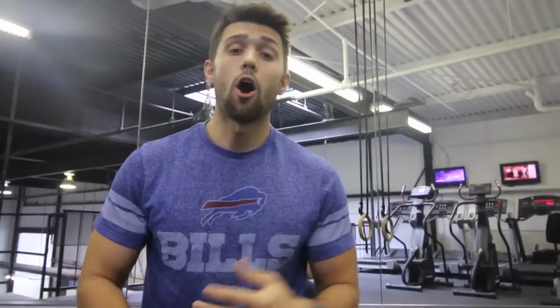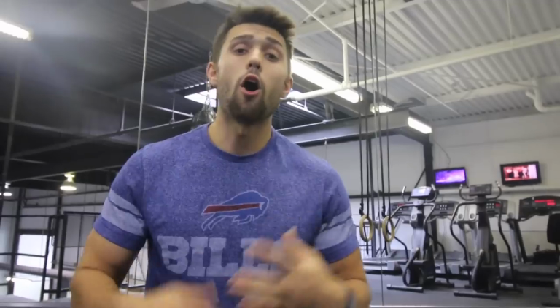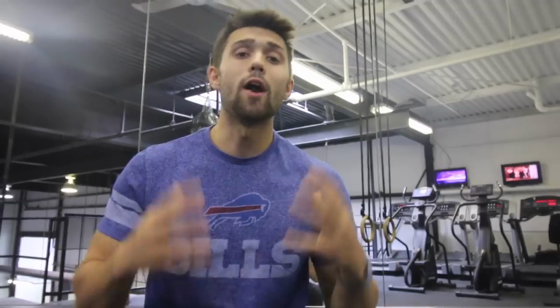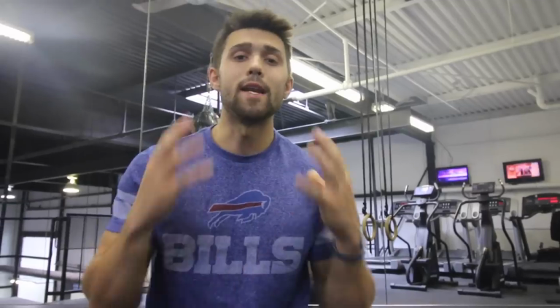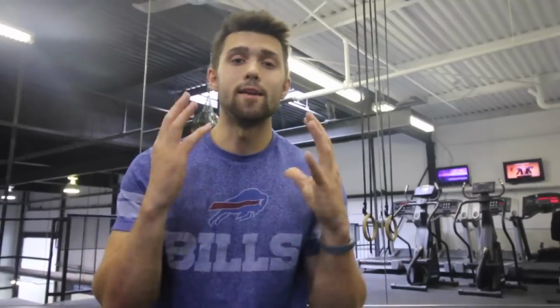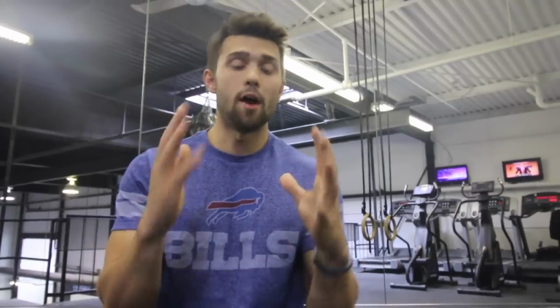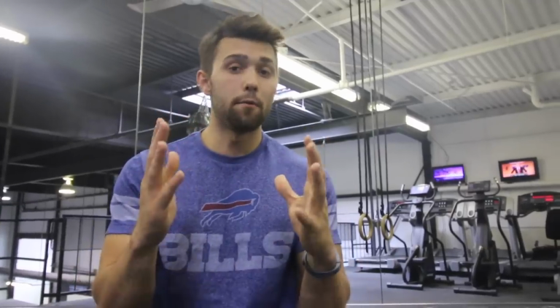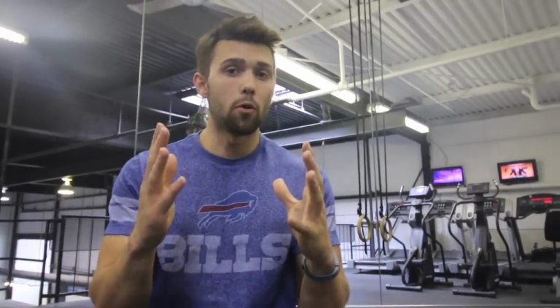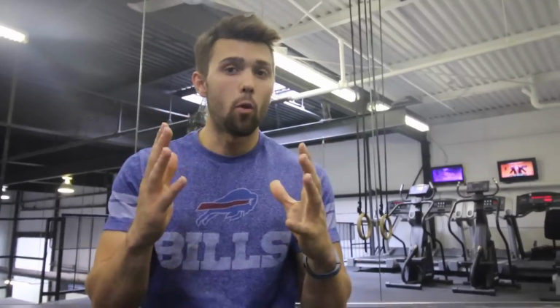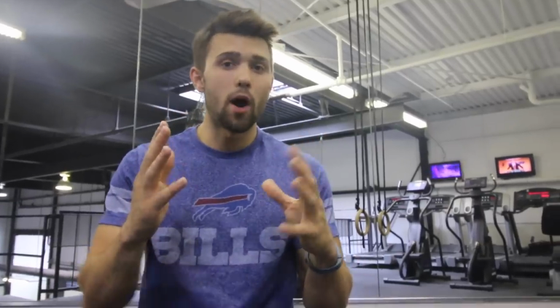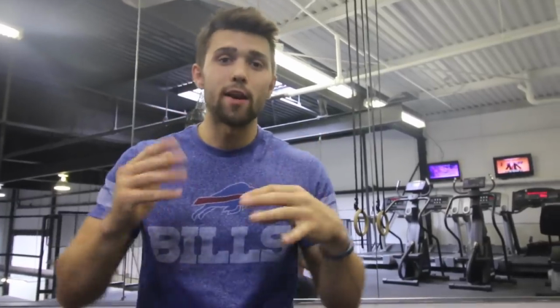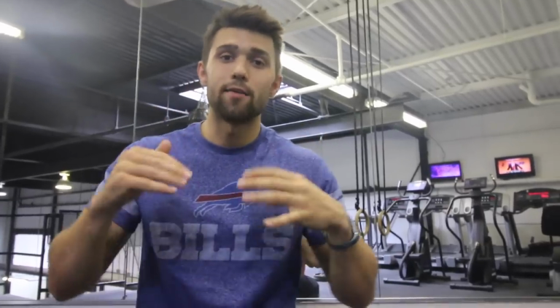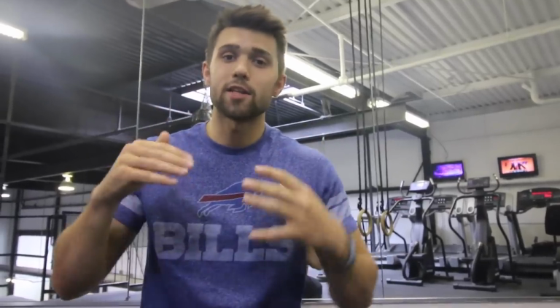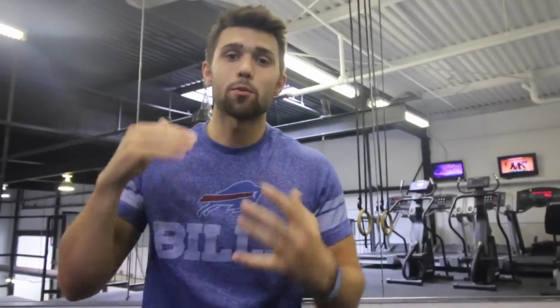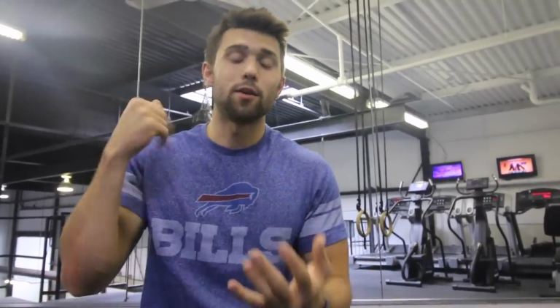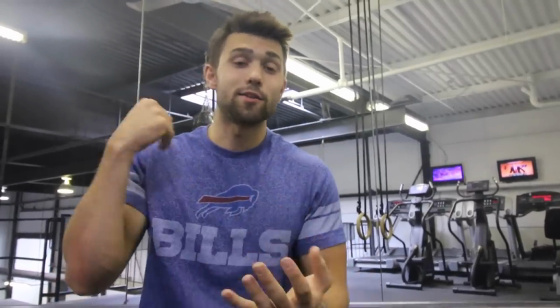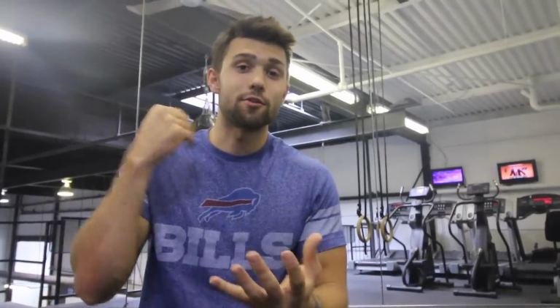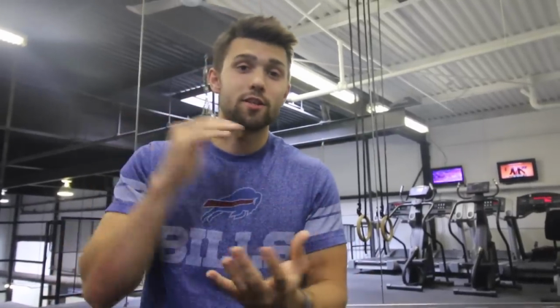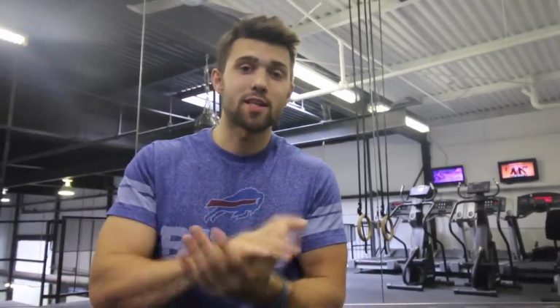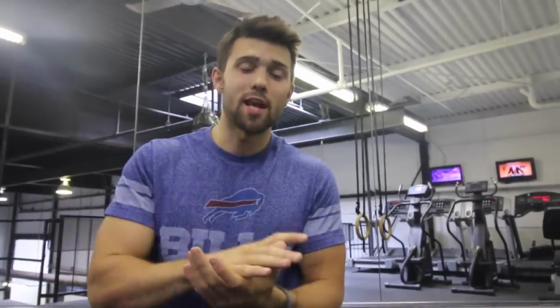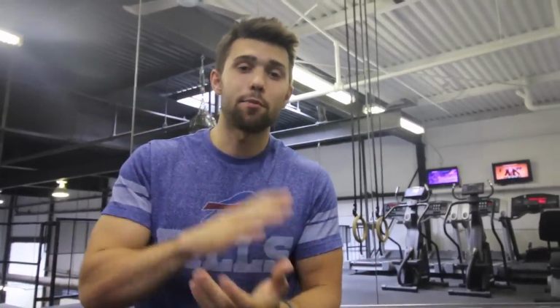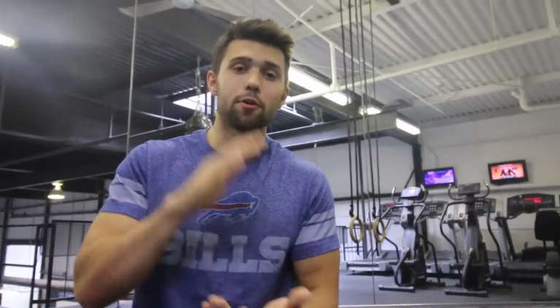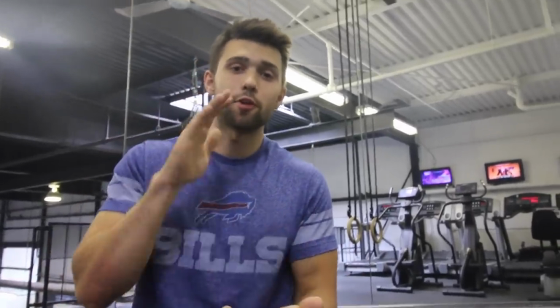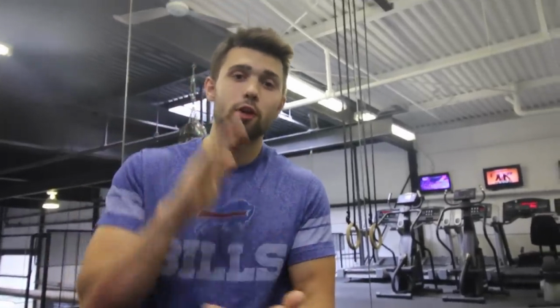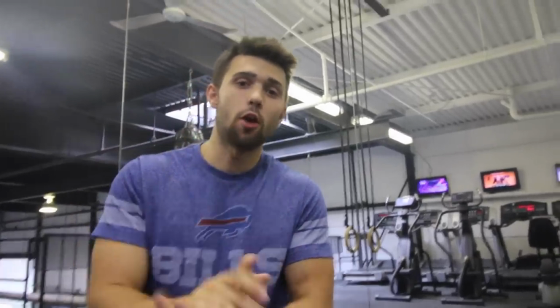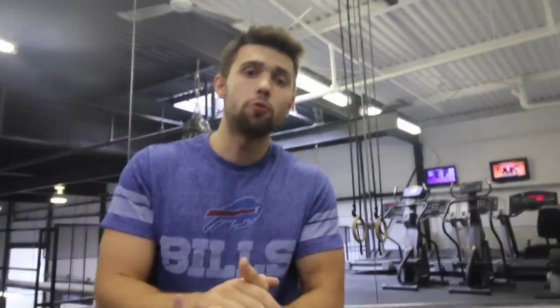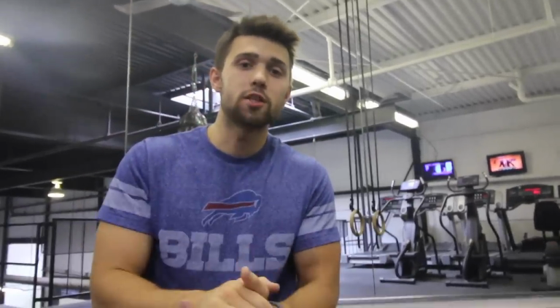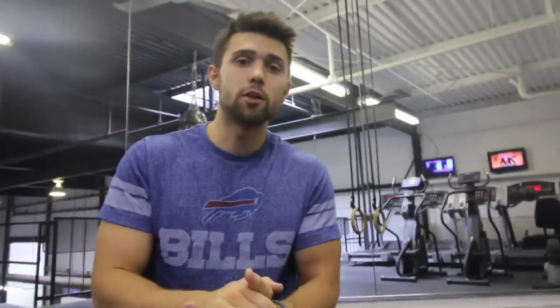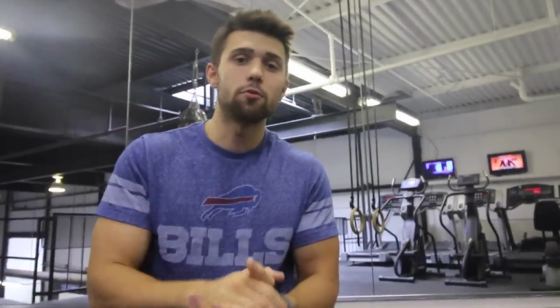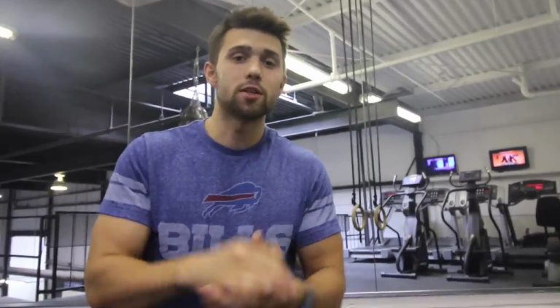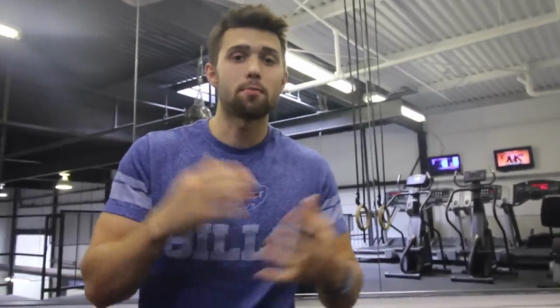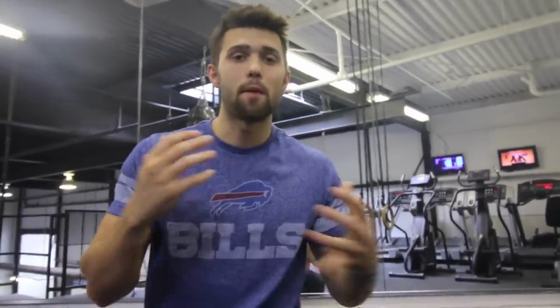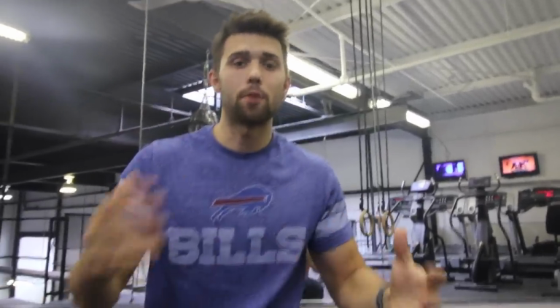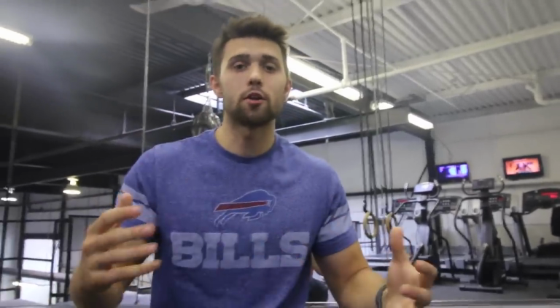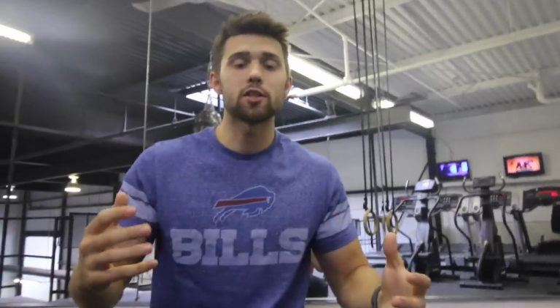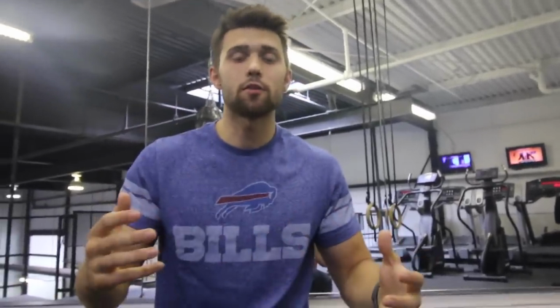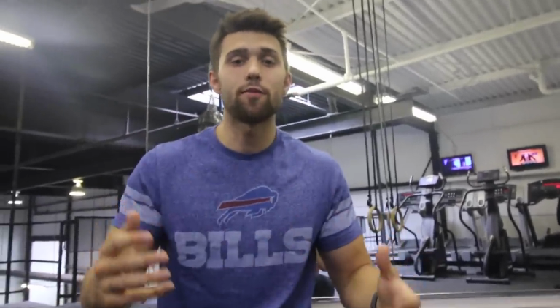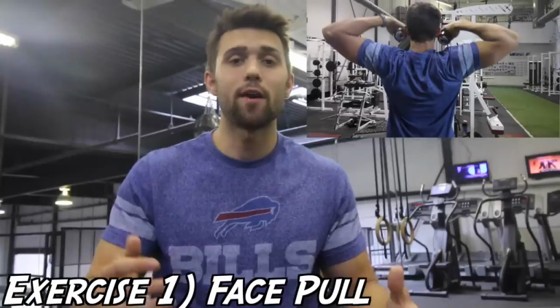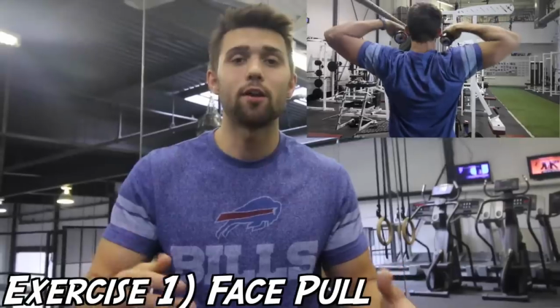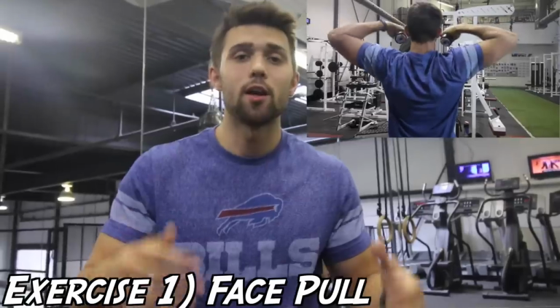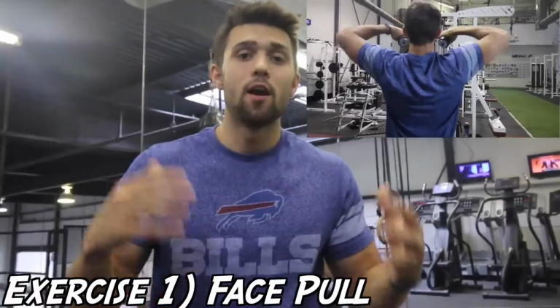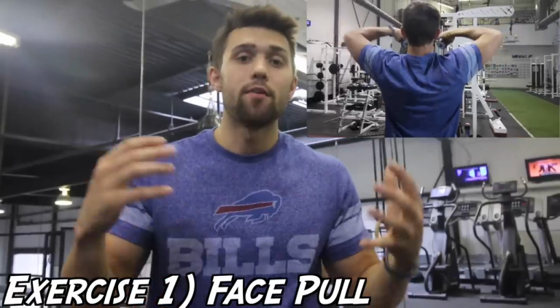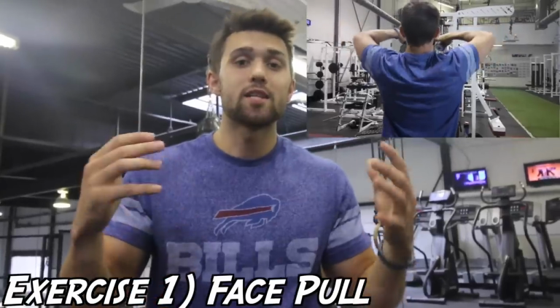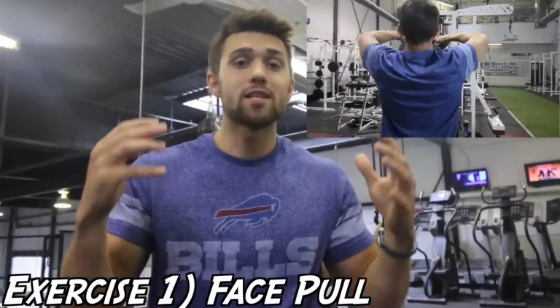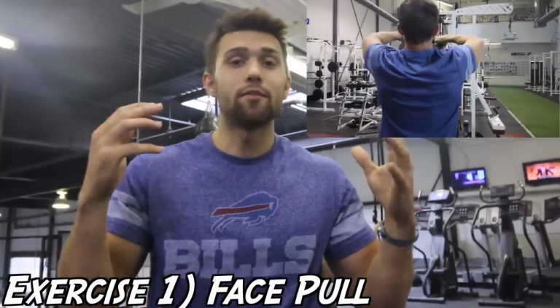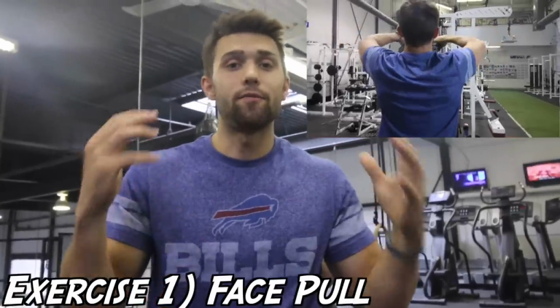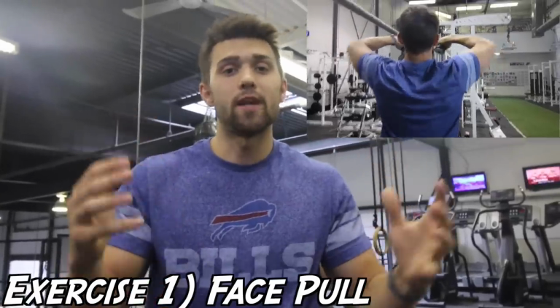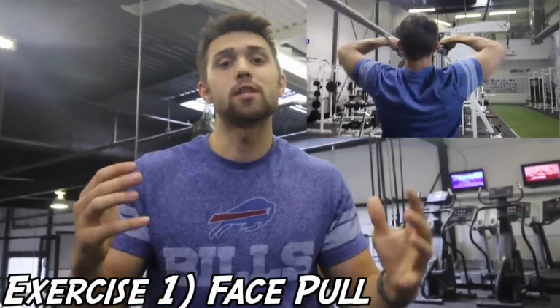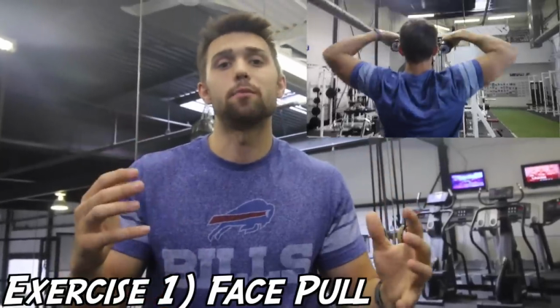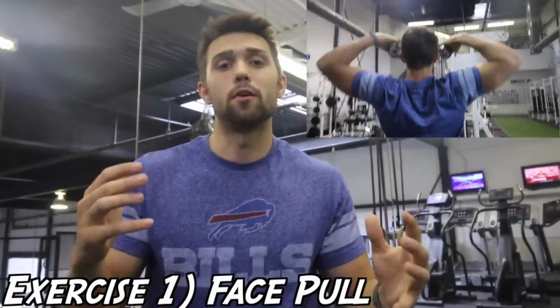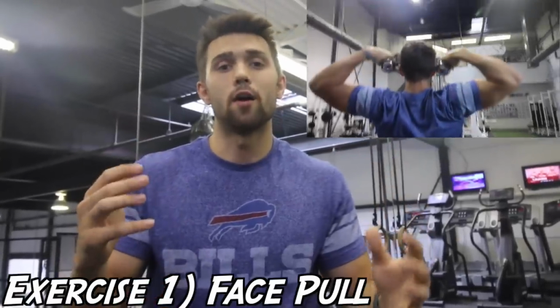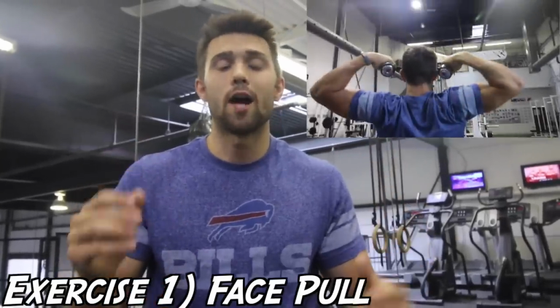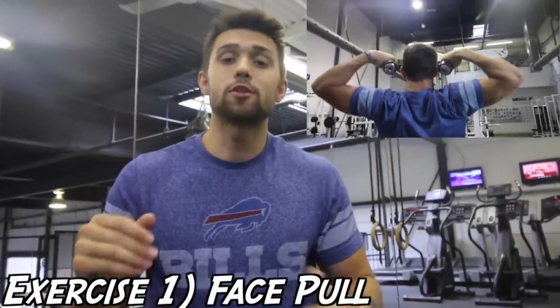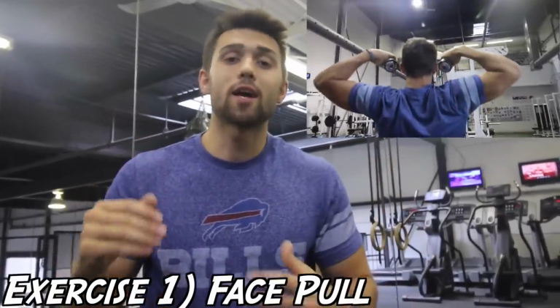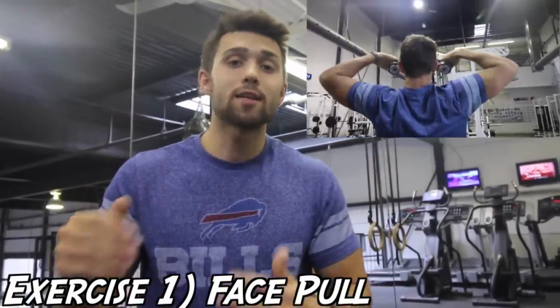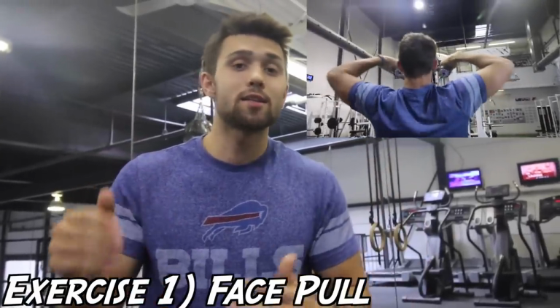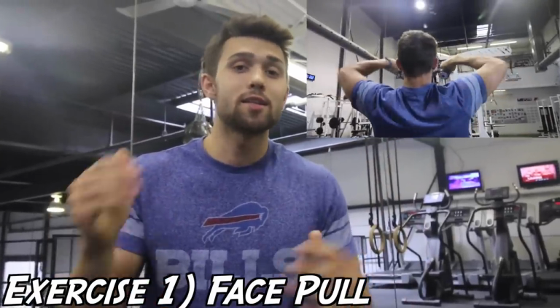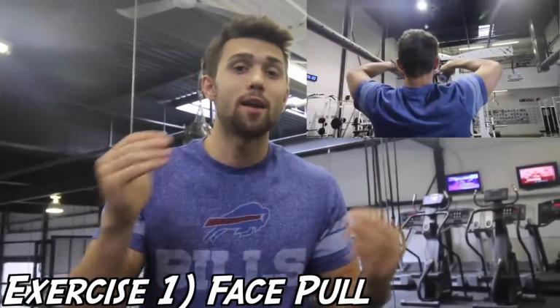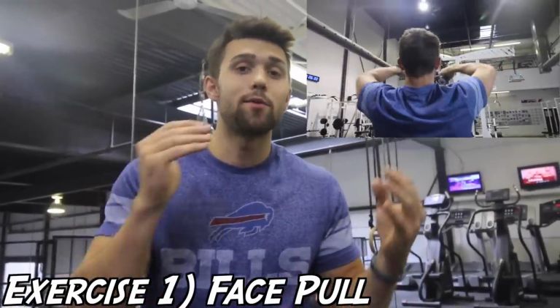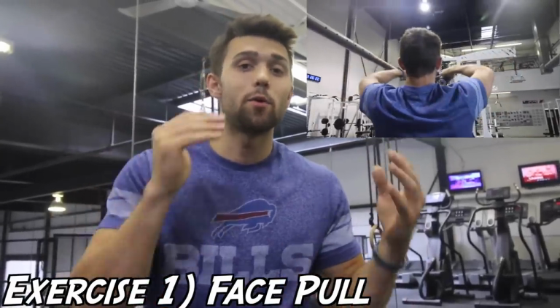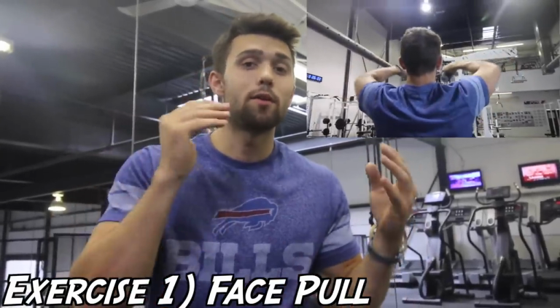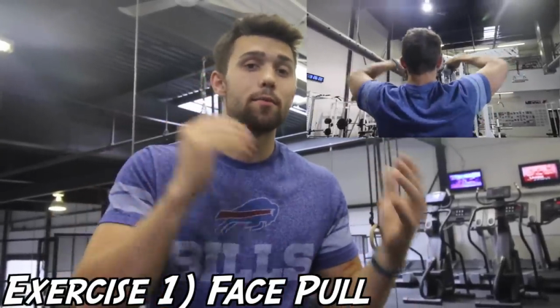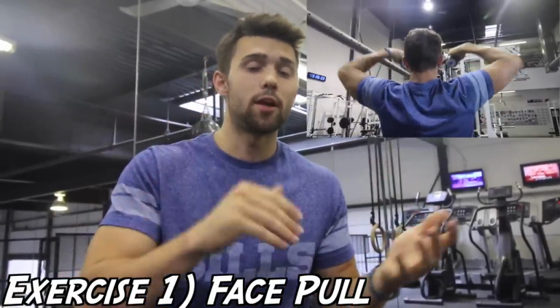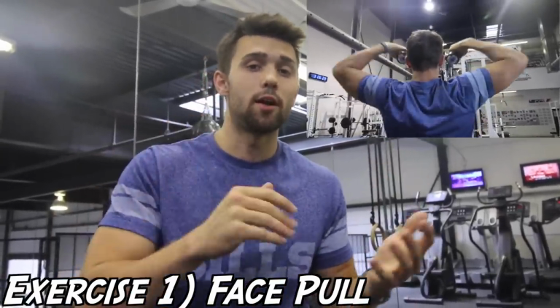Alright, number one, and this one is your staple, your go-to. This is my personal favorite. This is the face pull. As you guys can see, I'm doing them here.